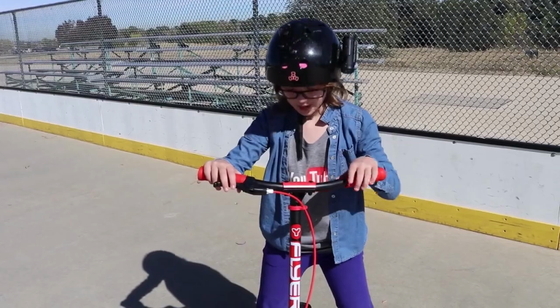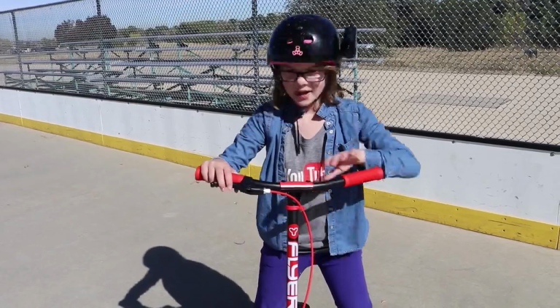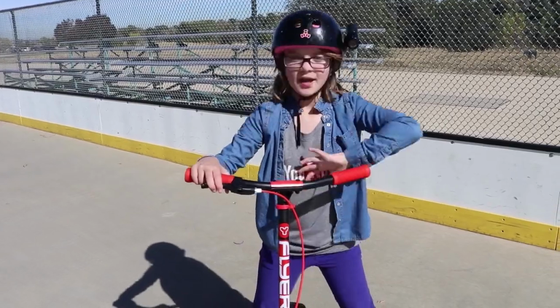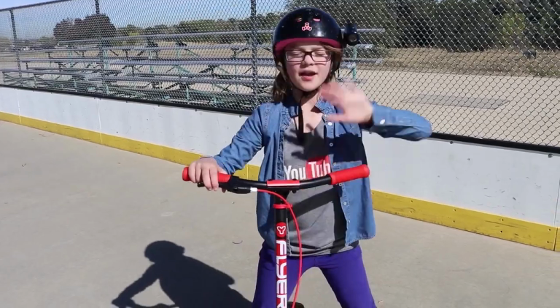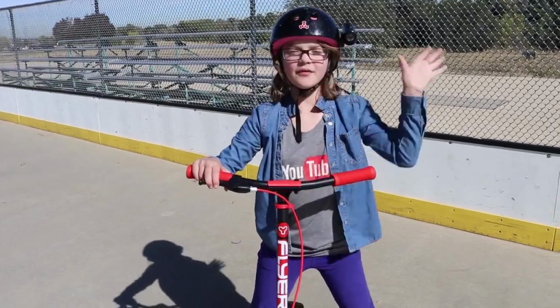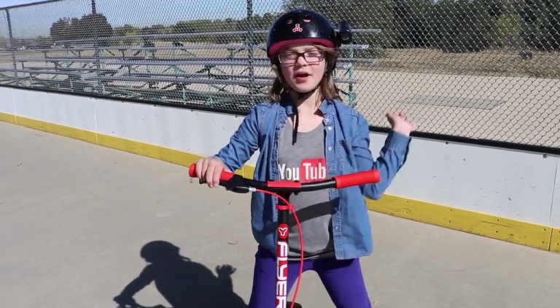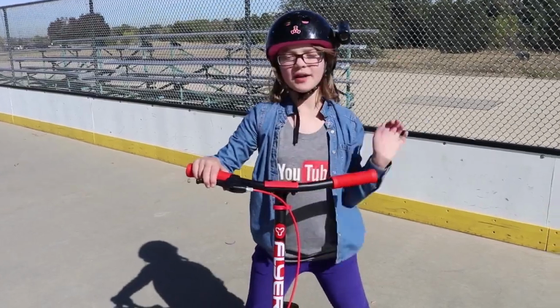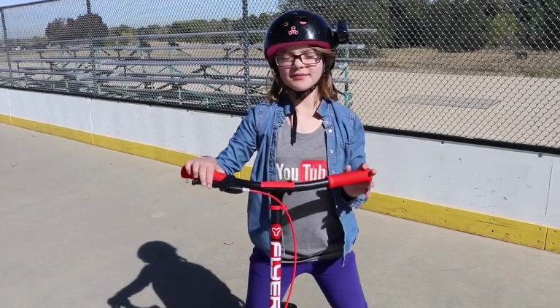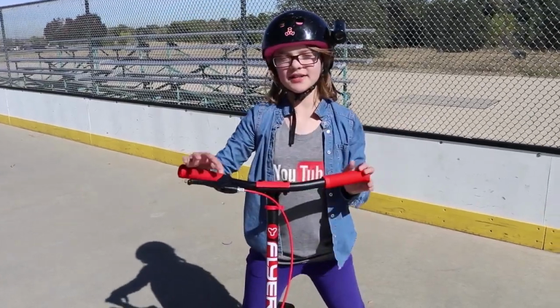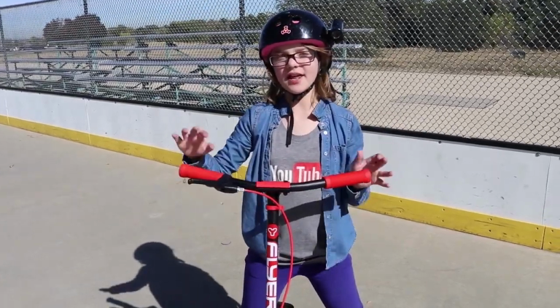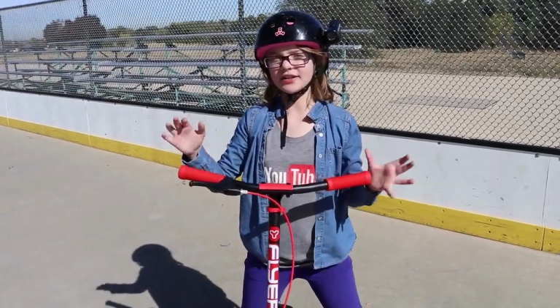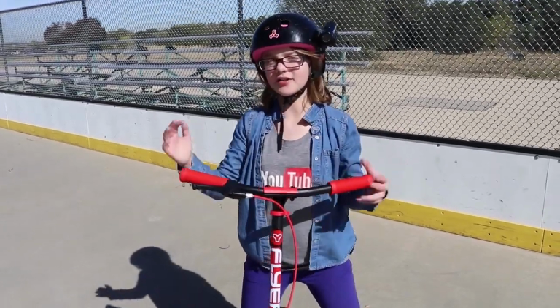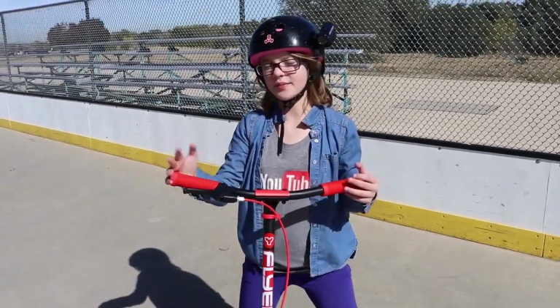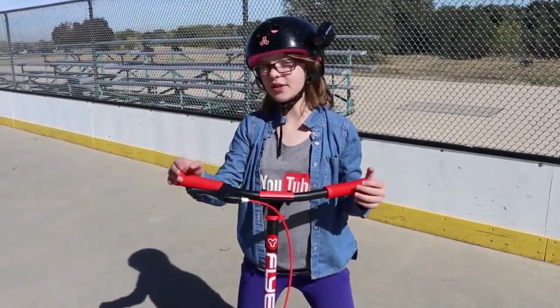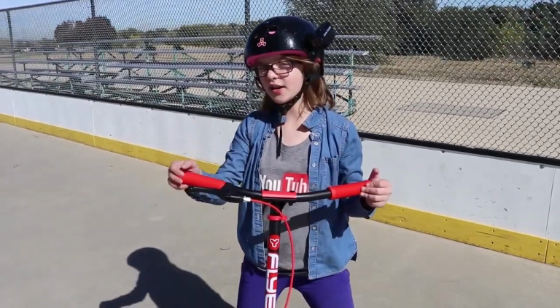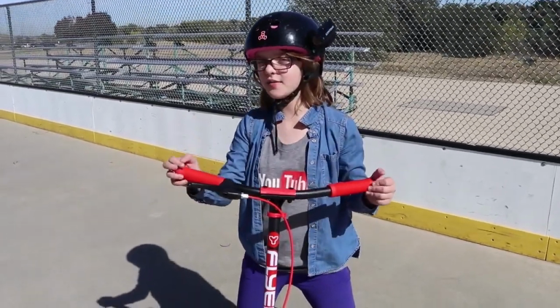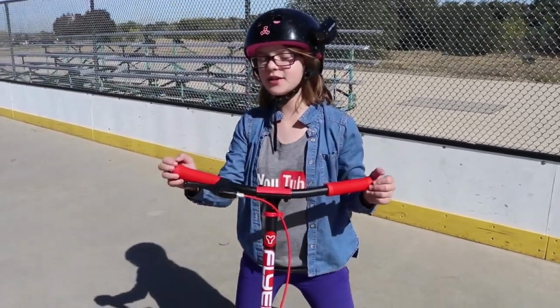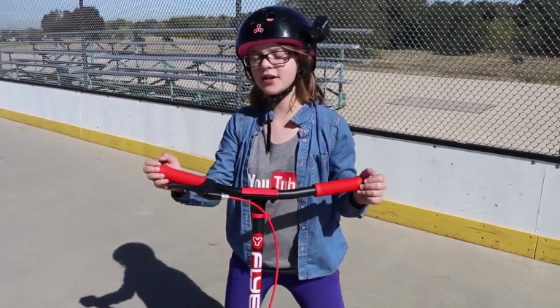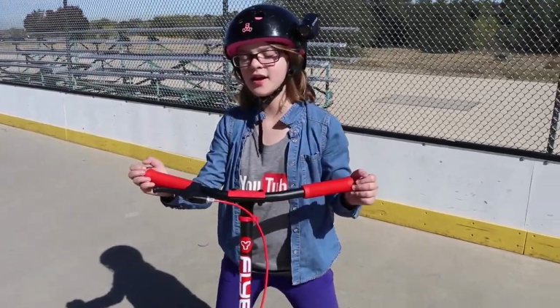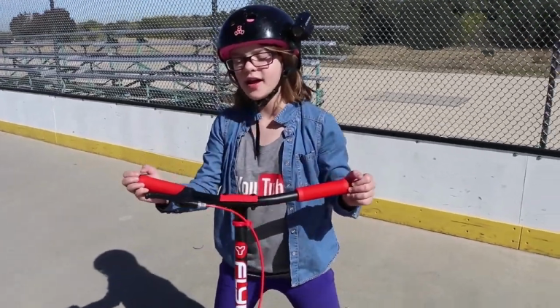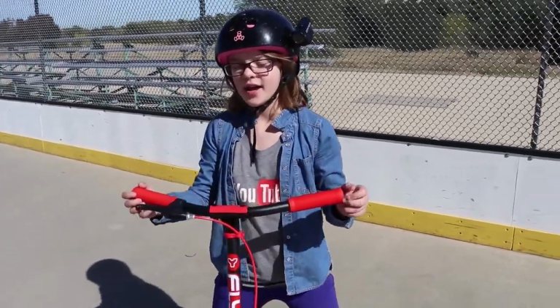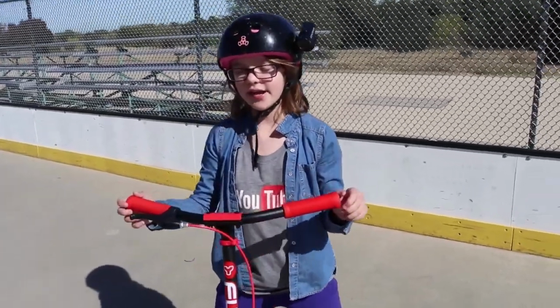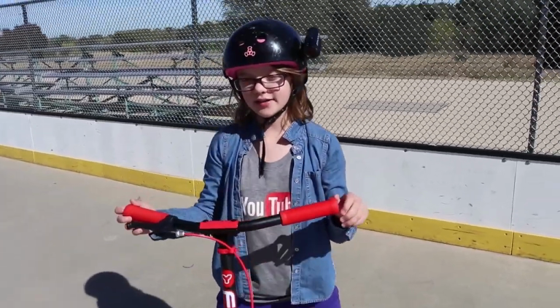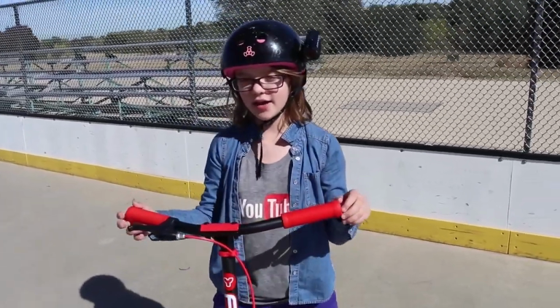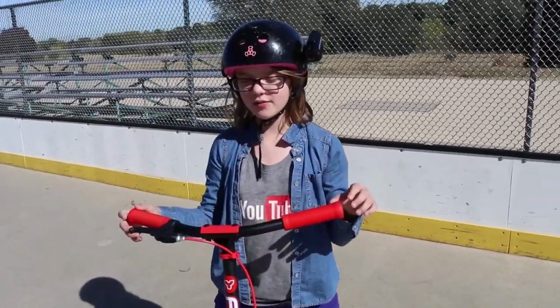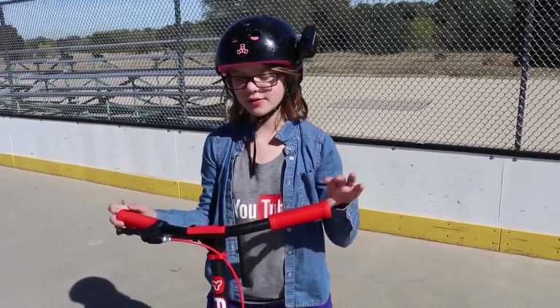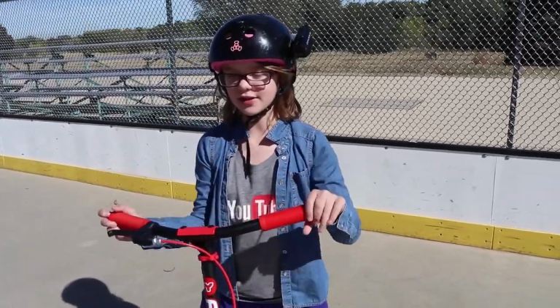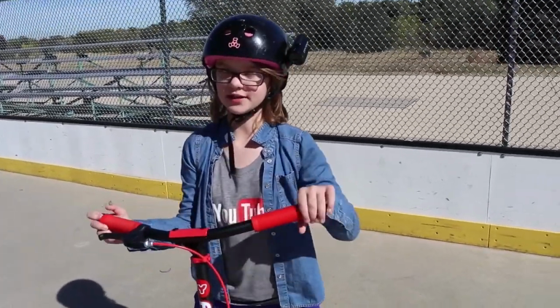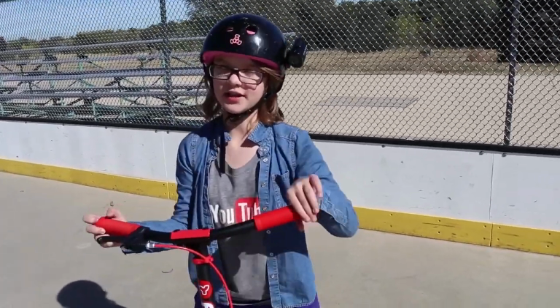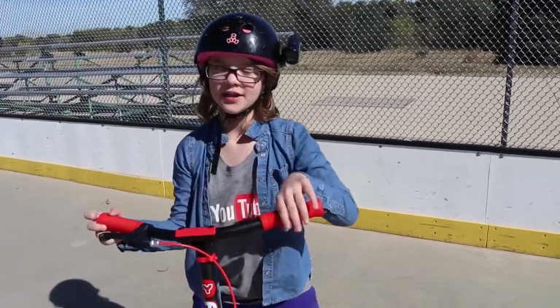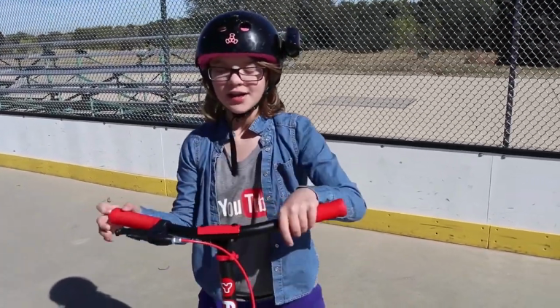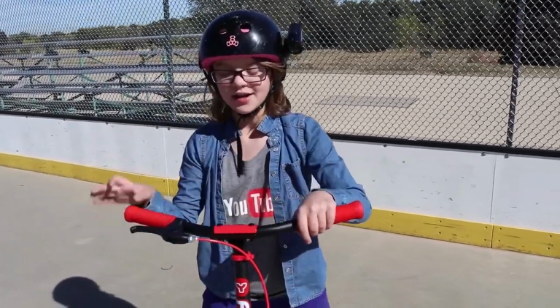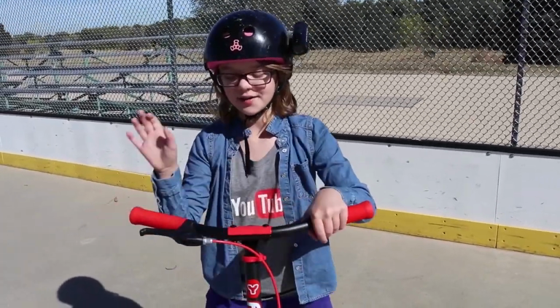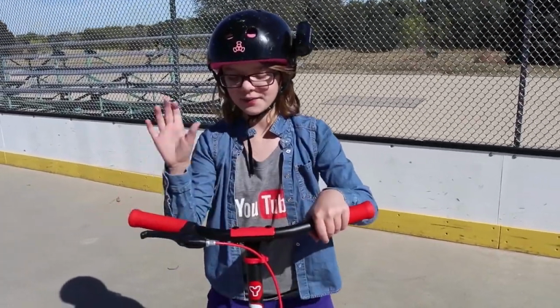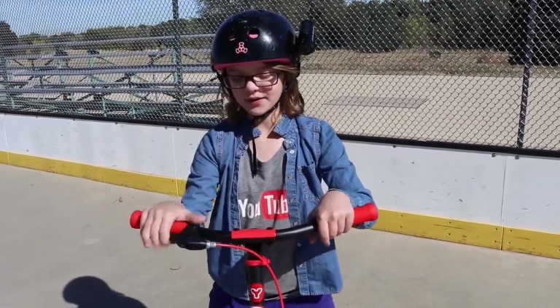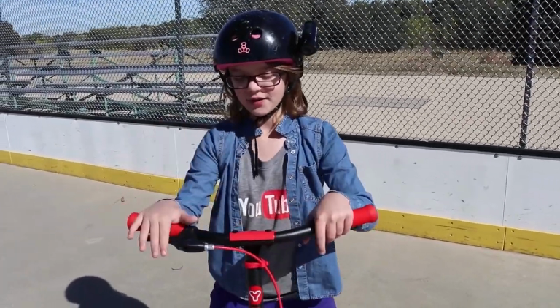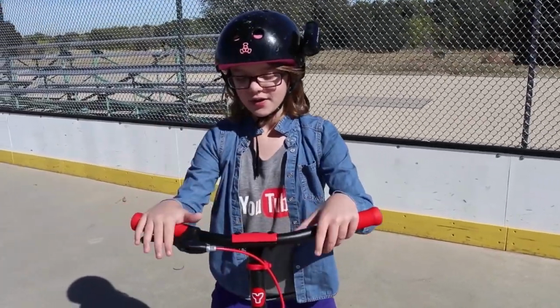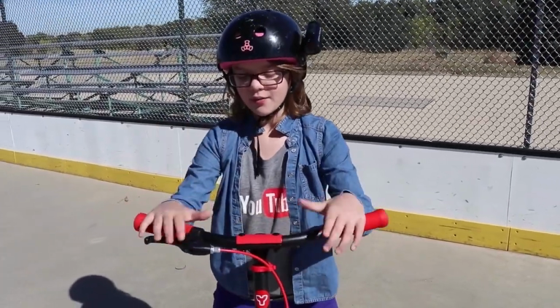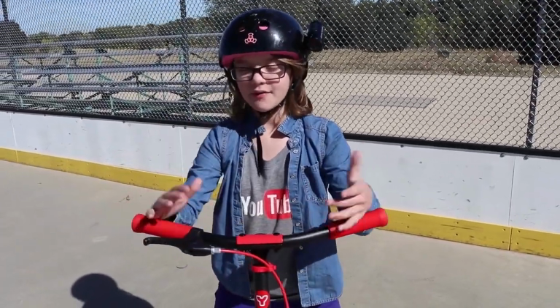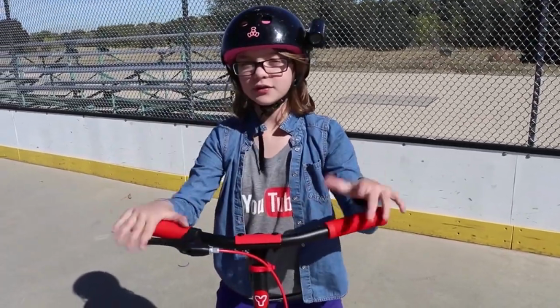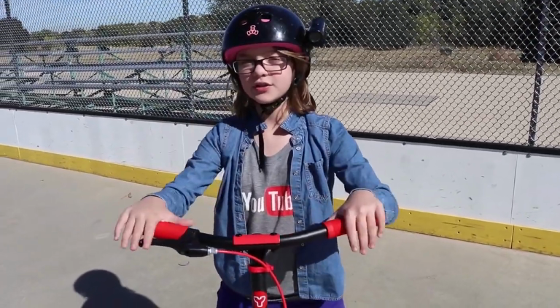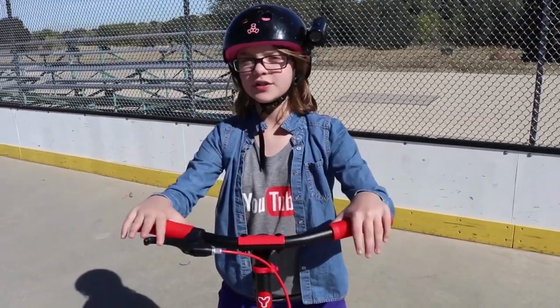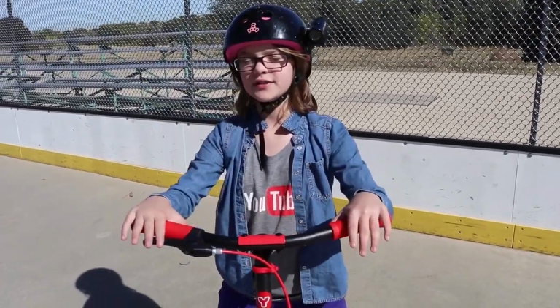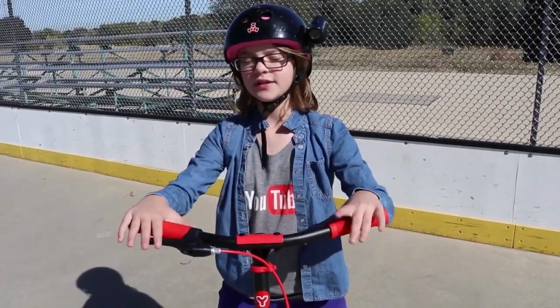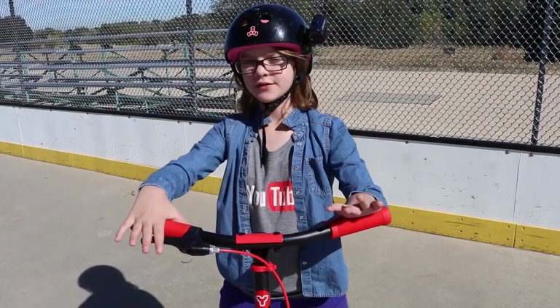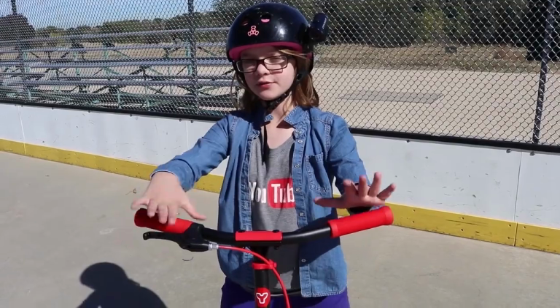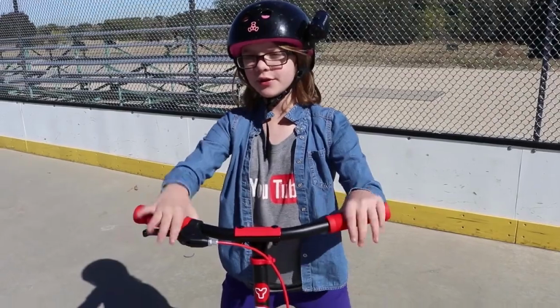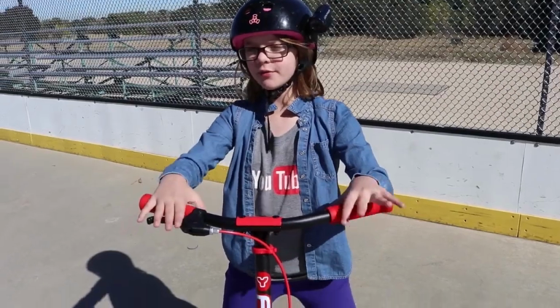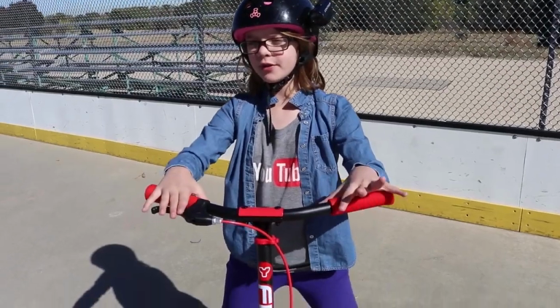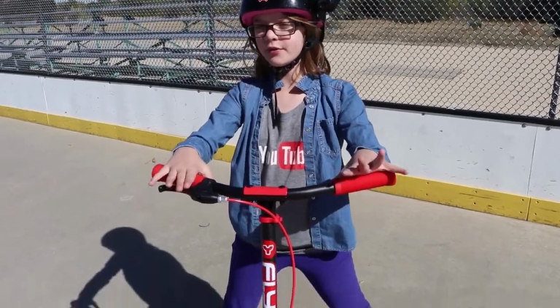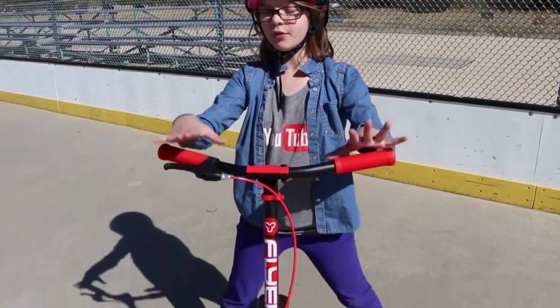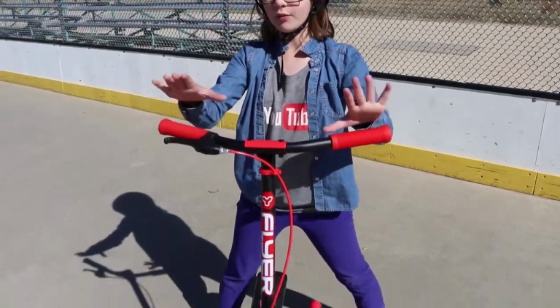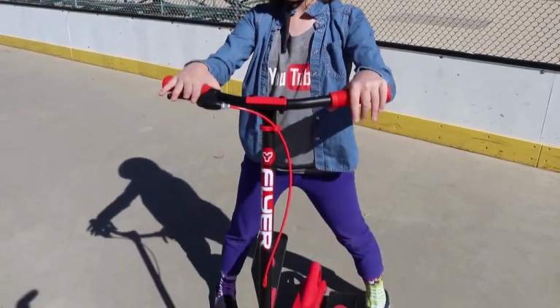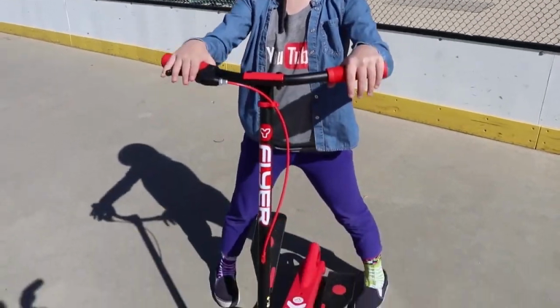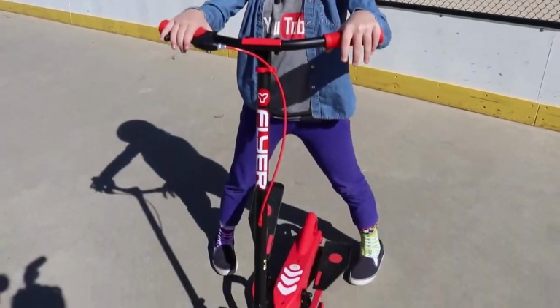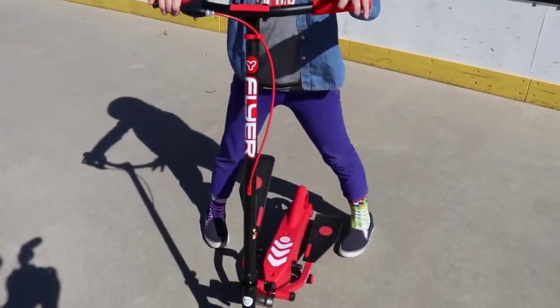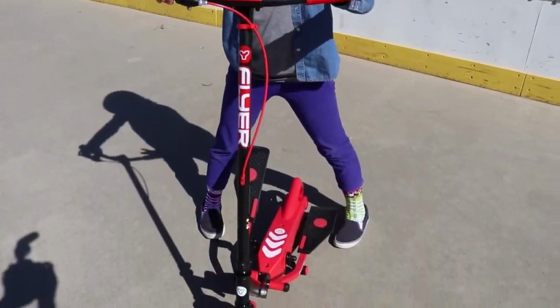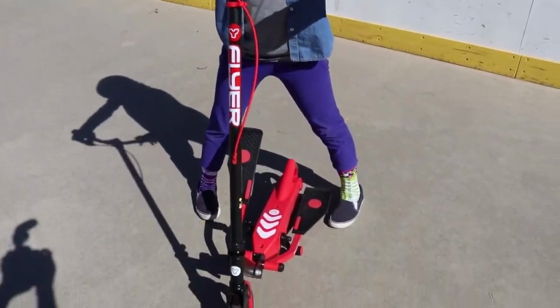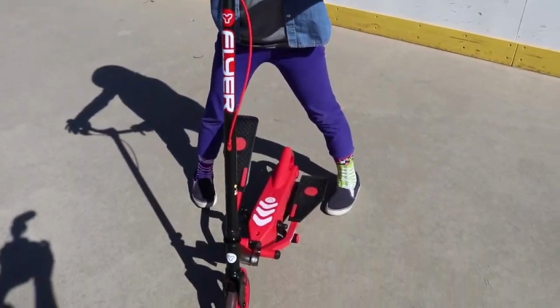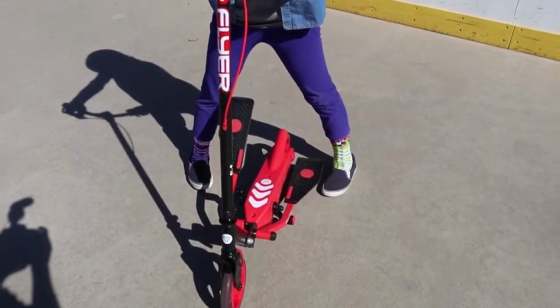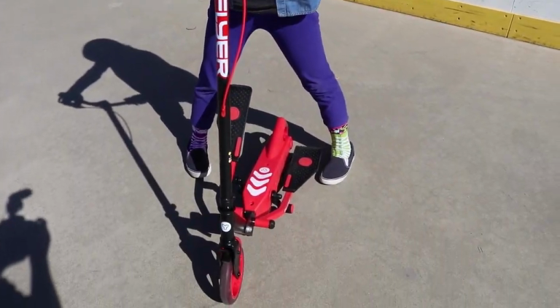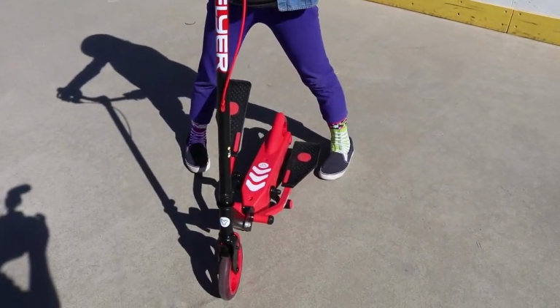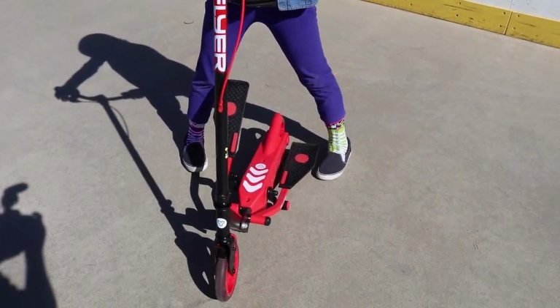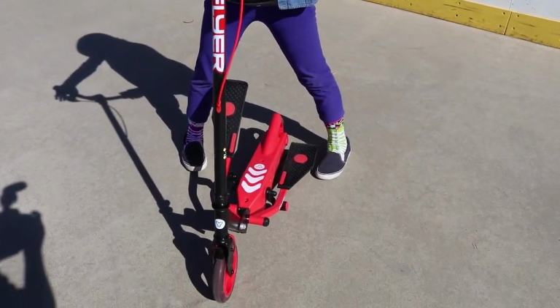Hey everyone, it's Rusty at Act-O-Games.com here, and today Yvolution sent us this really cool Y-Flyer self-propelling scooter.